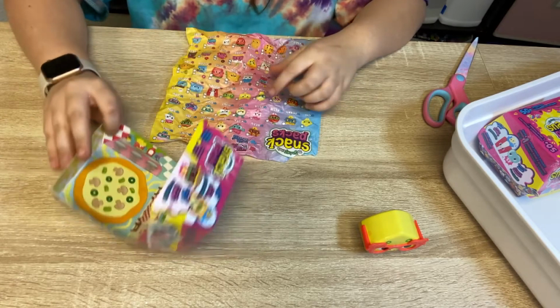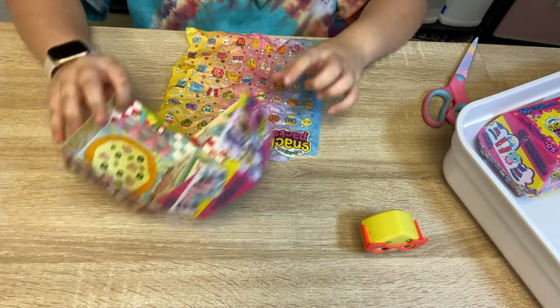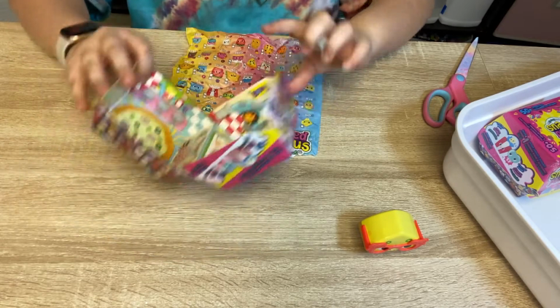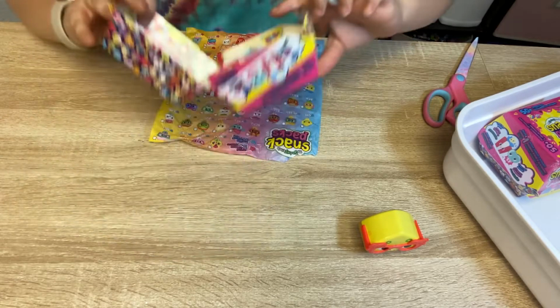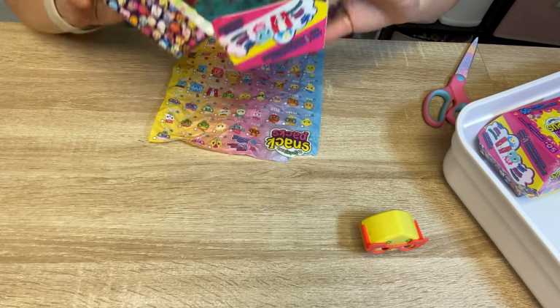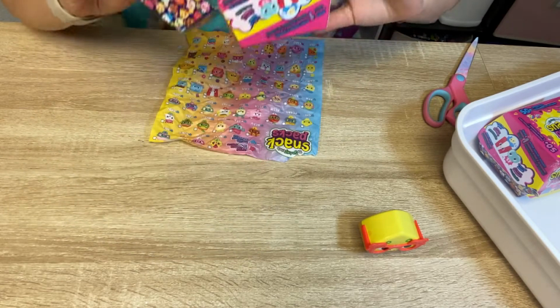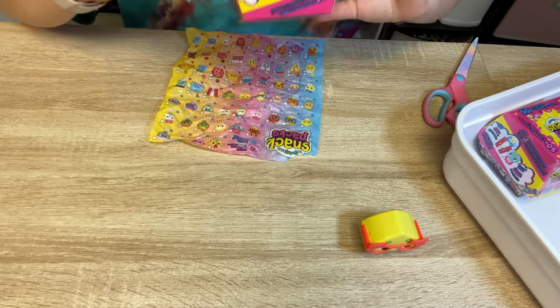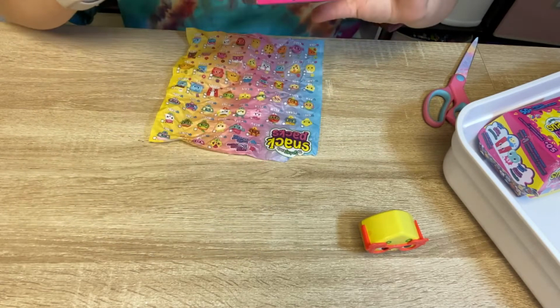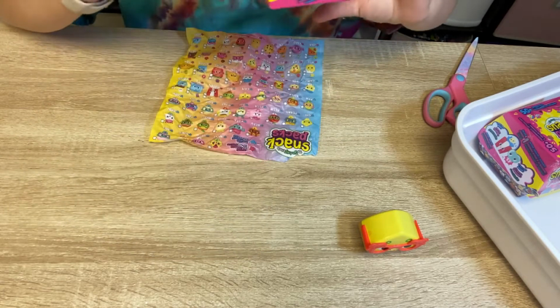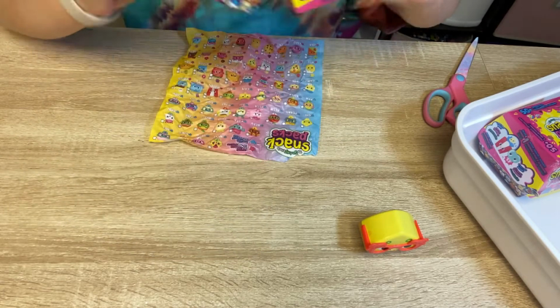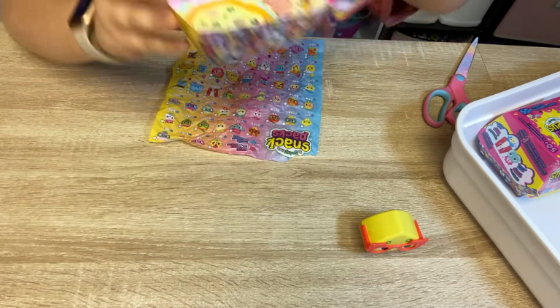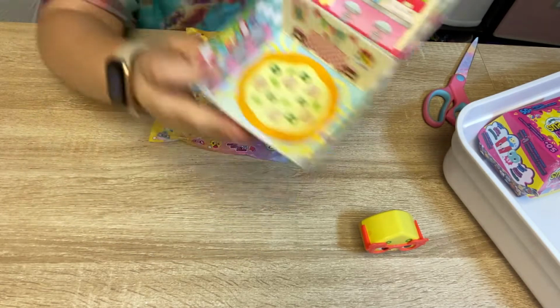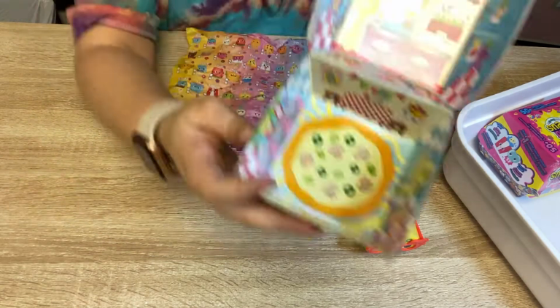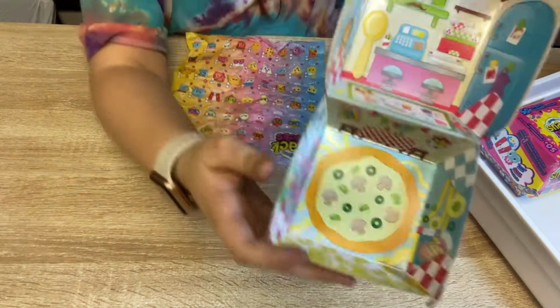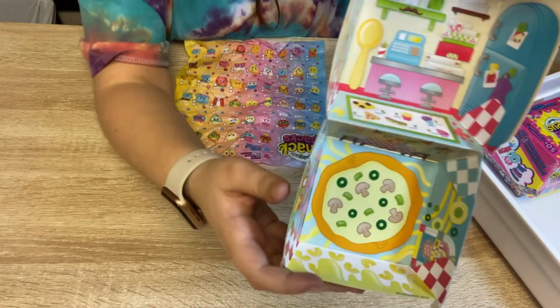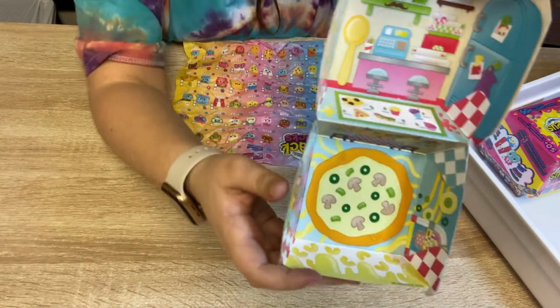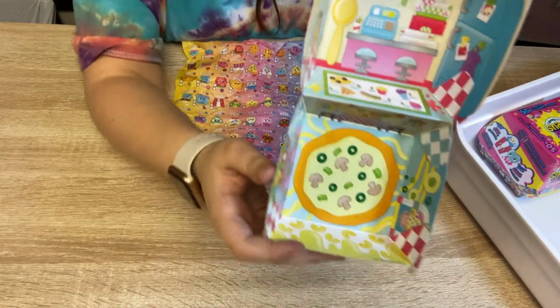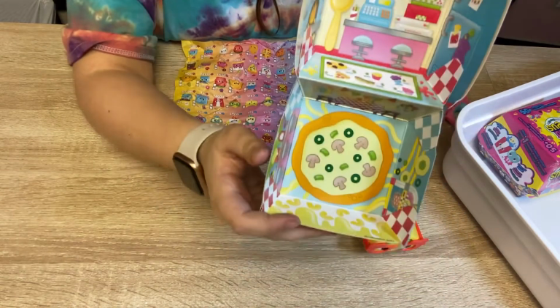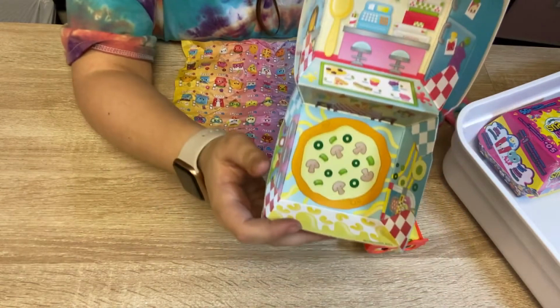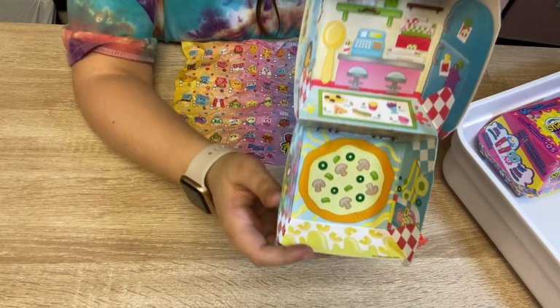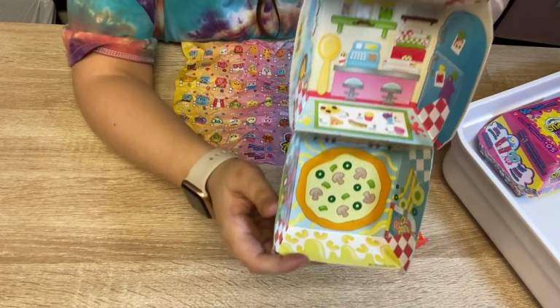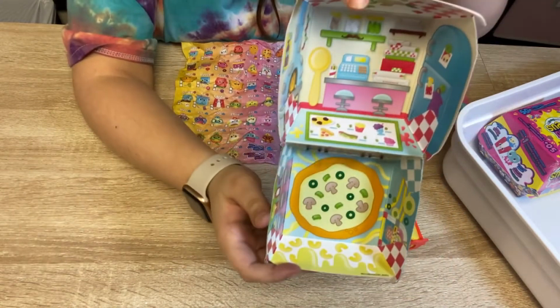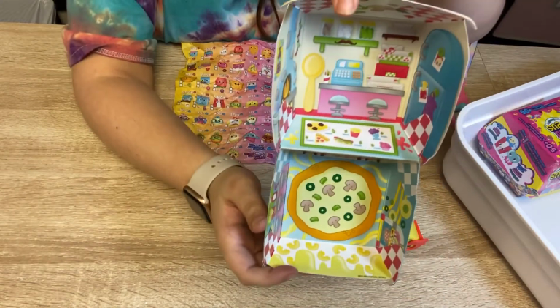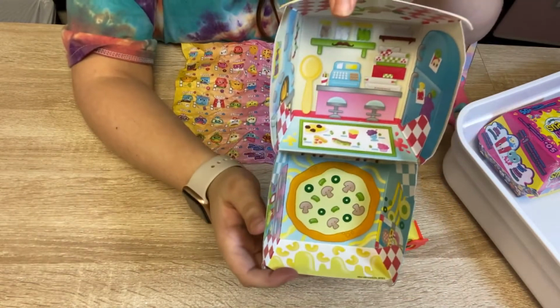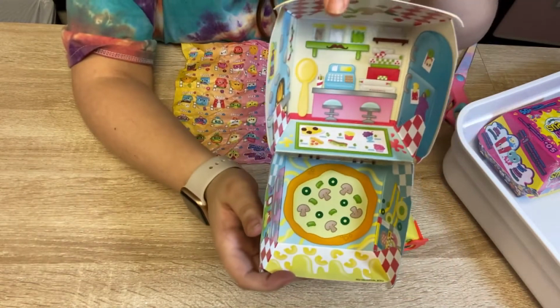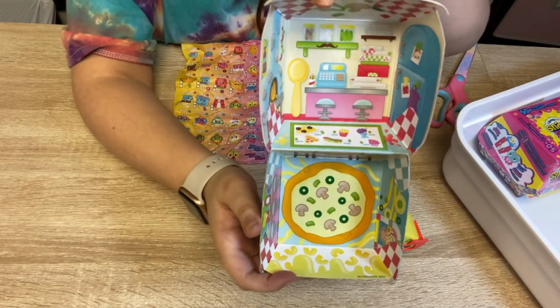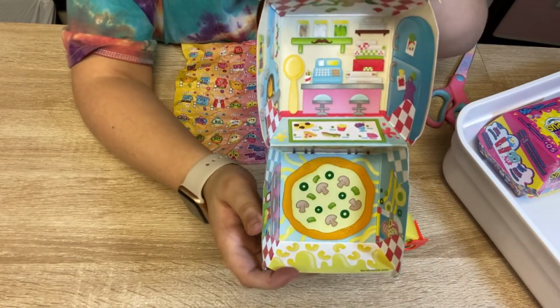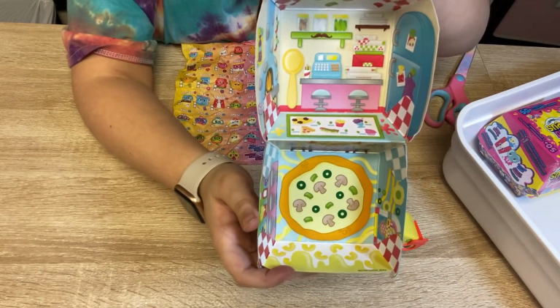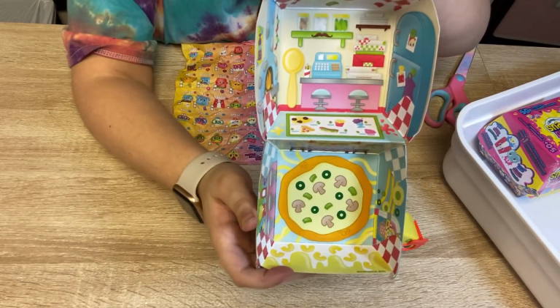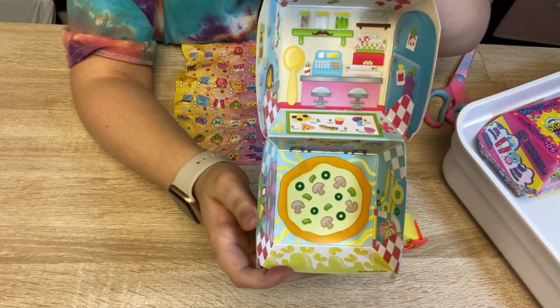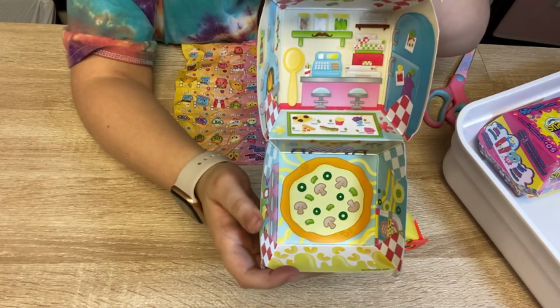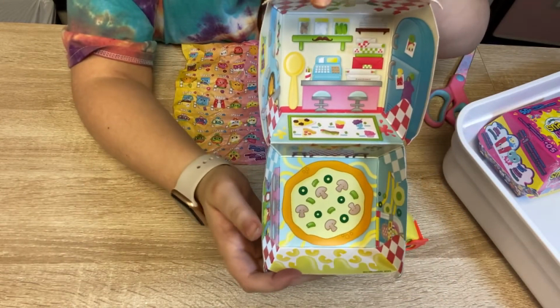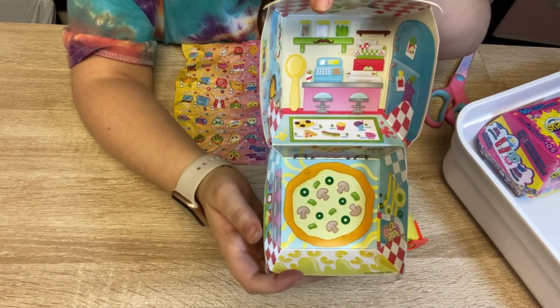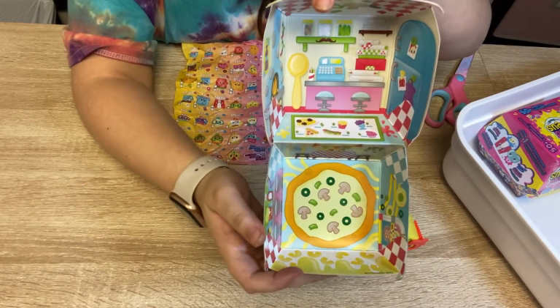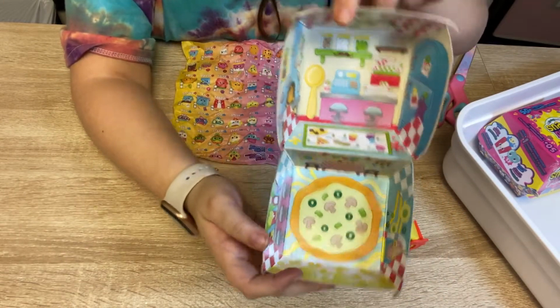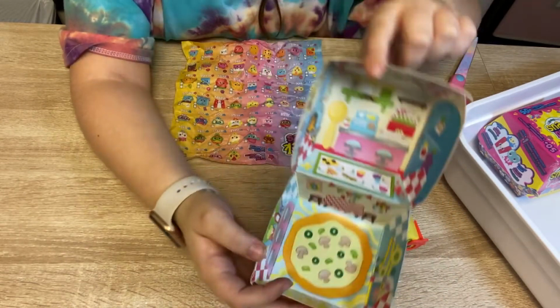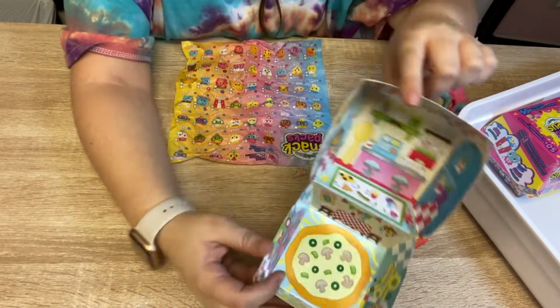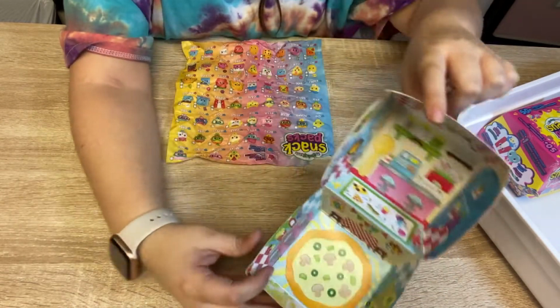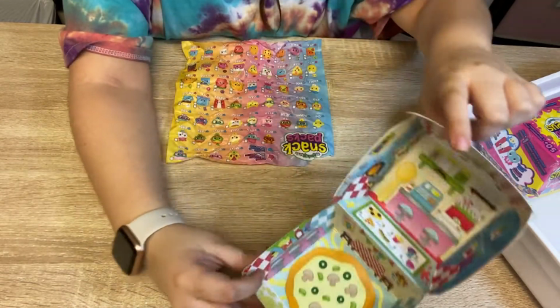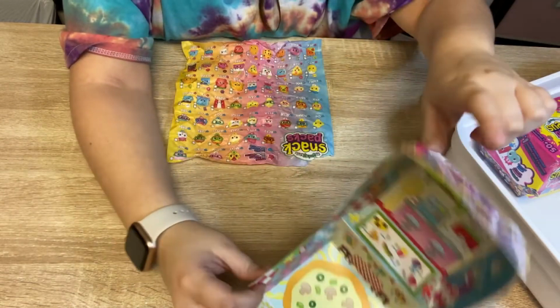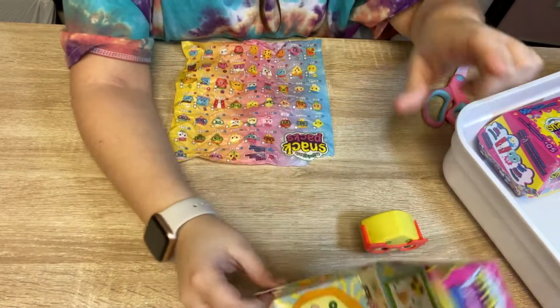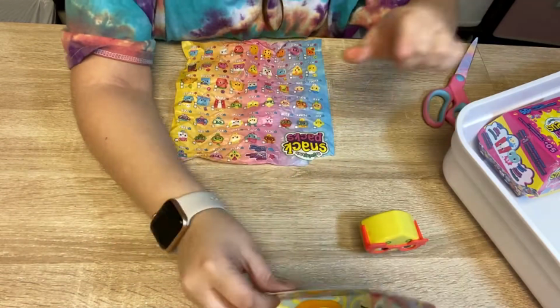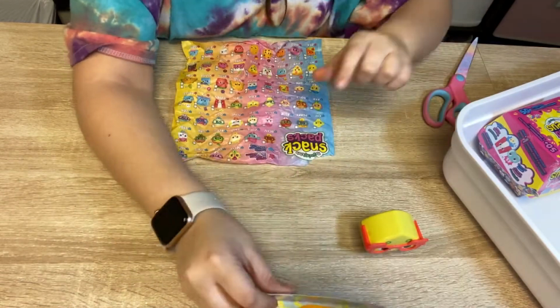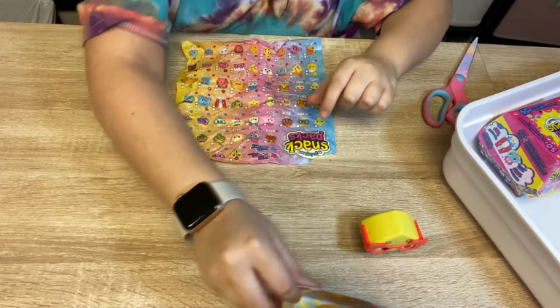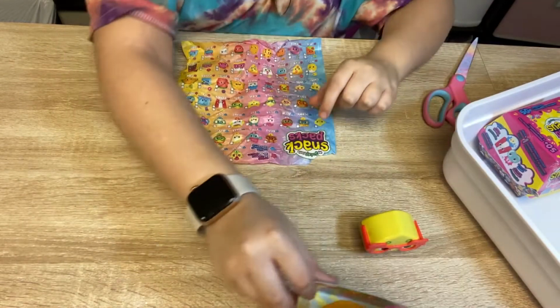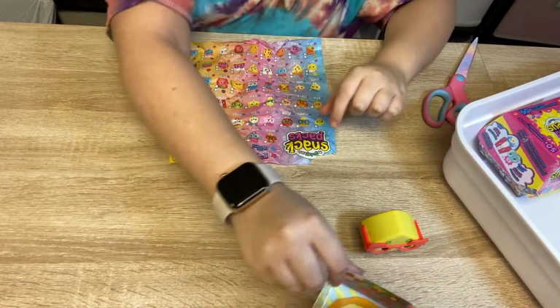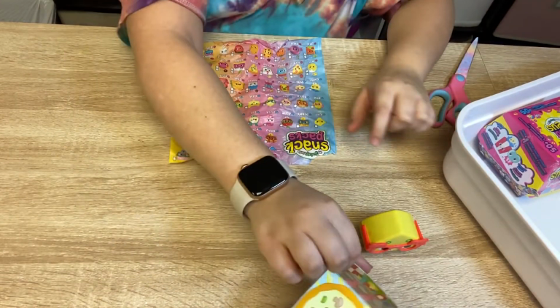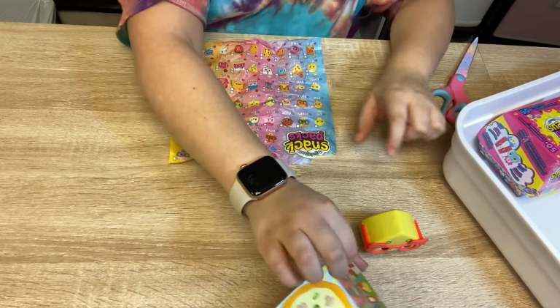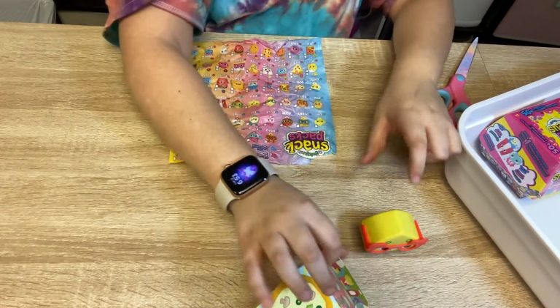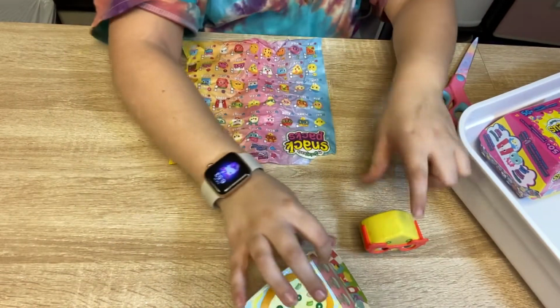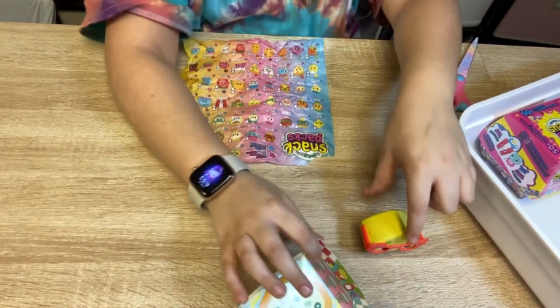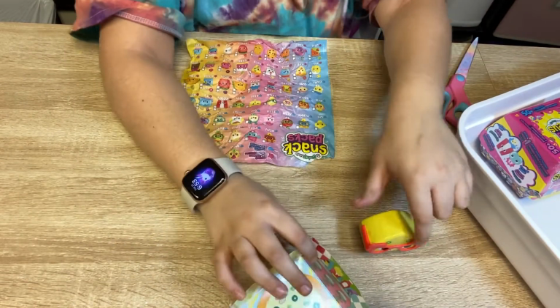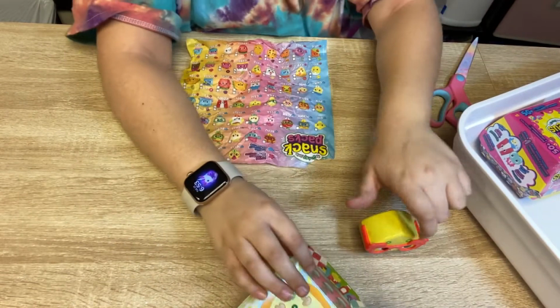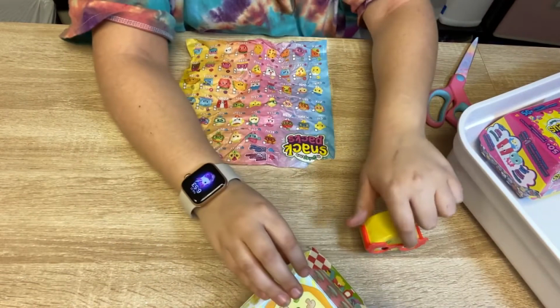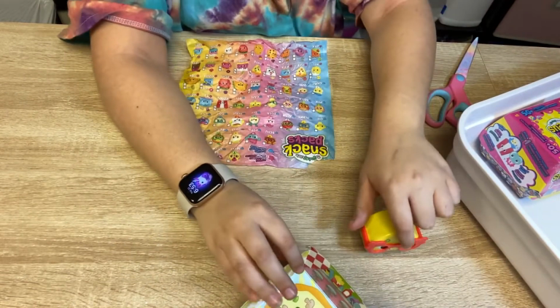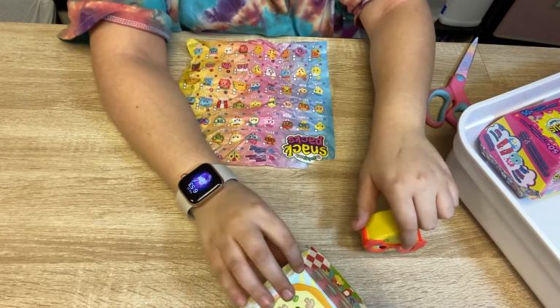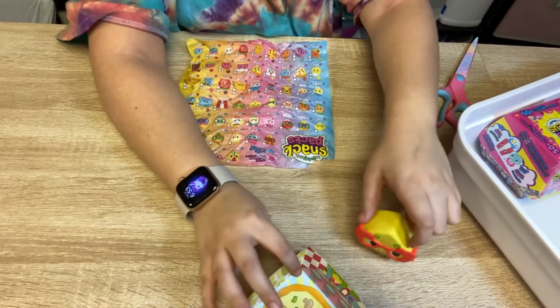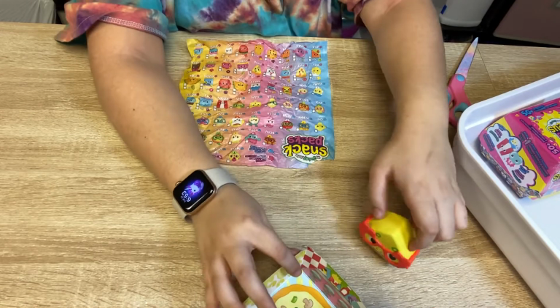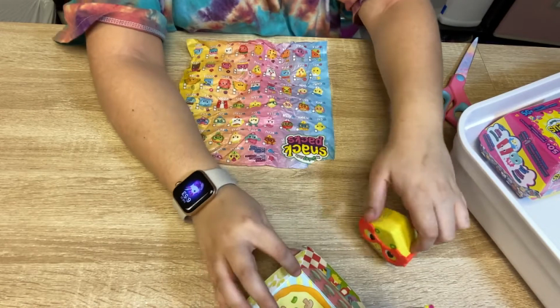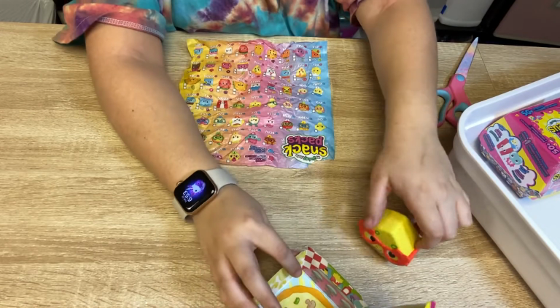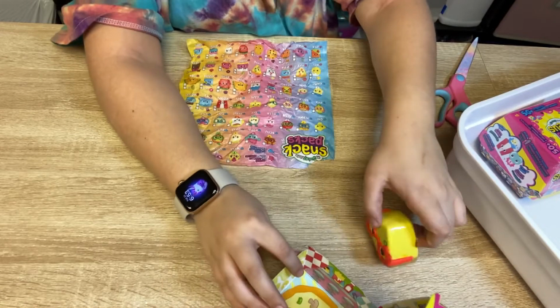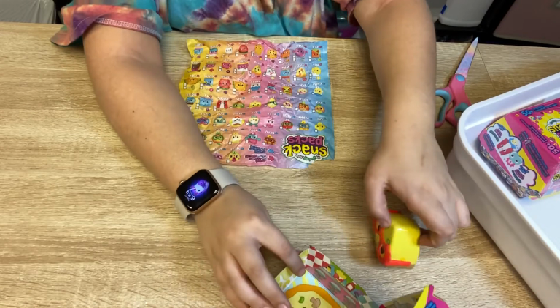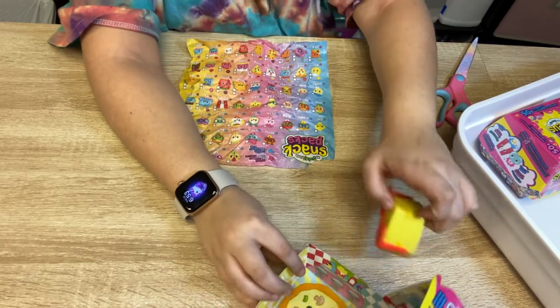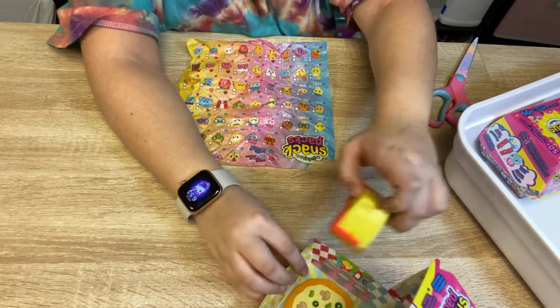Oh my gosh, look how cute the box is! Alright, let's go on to our next one.